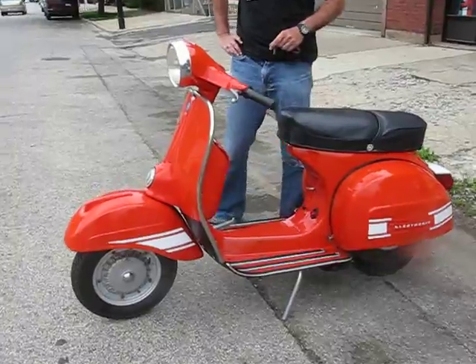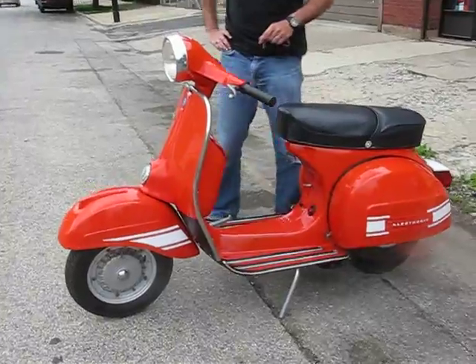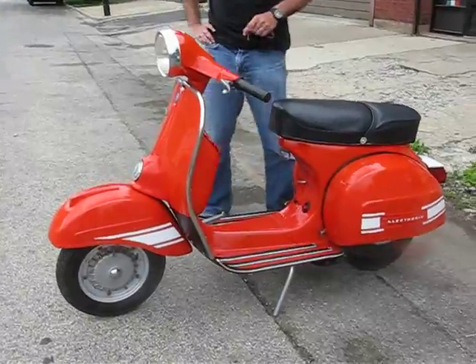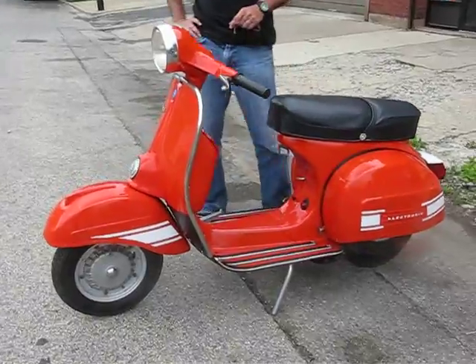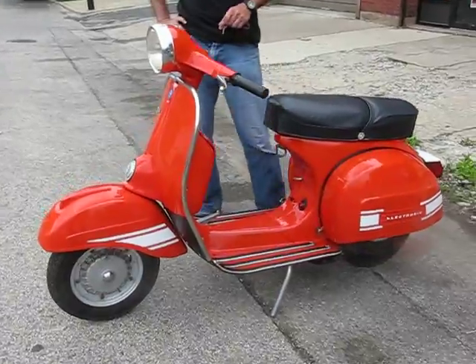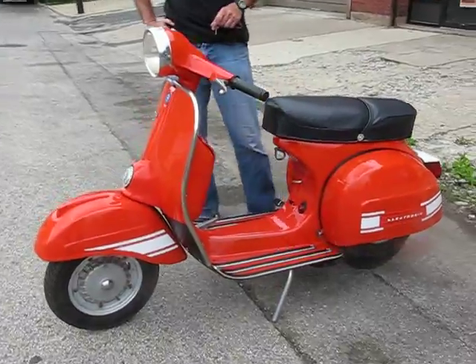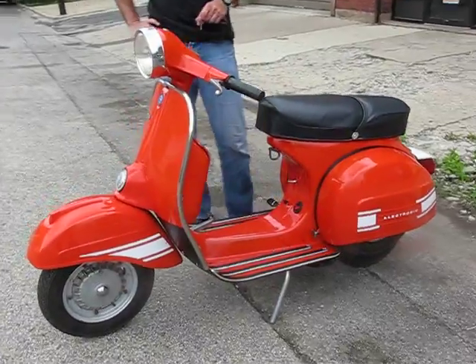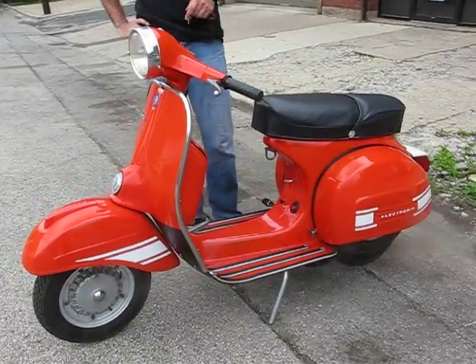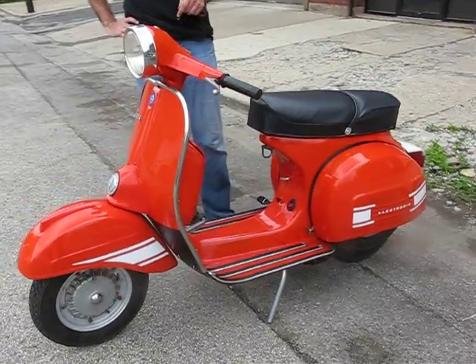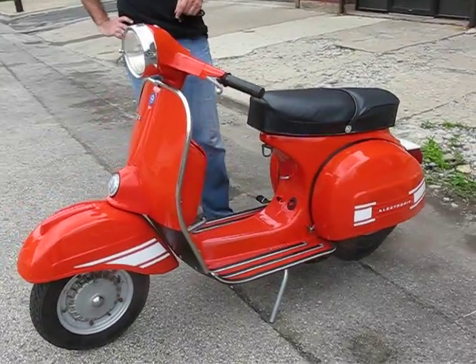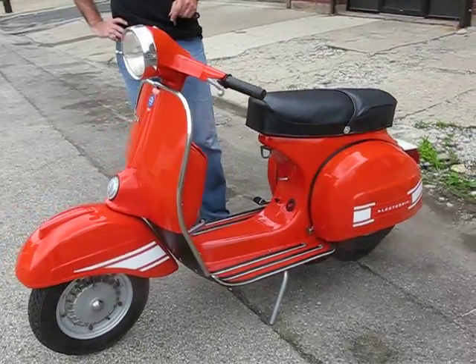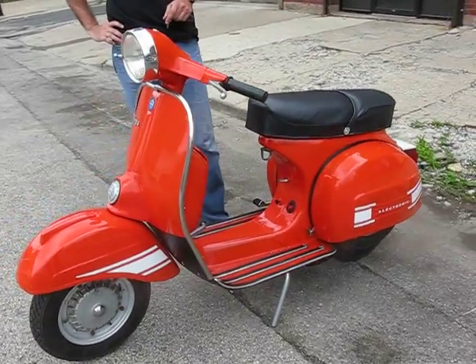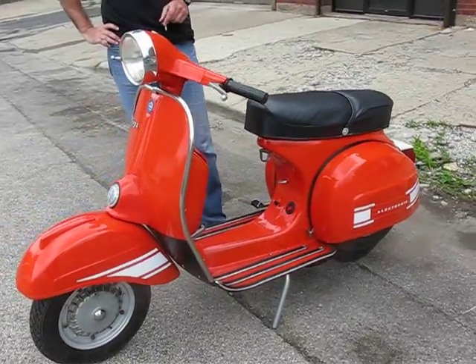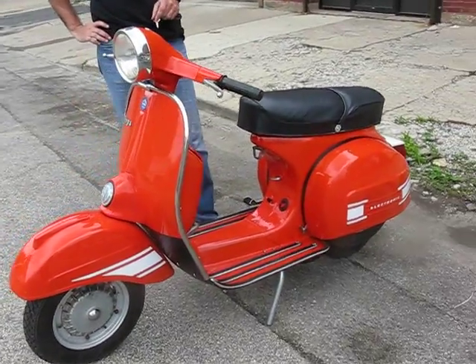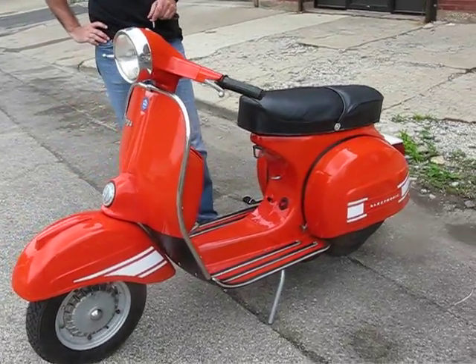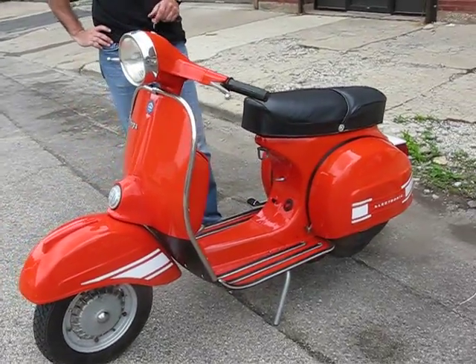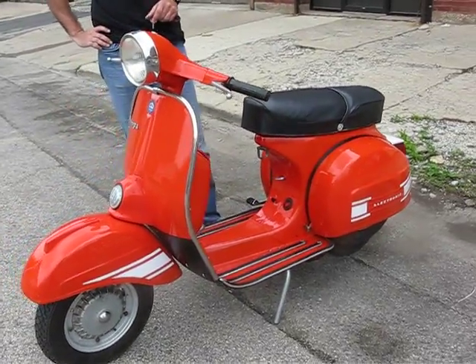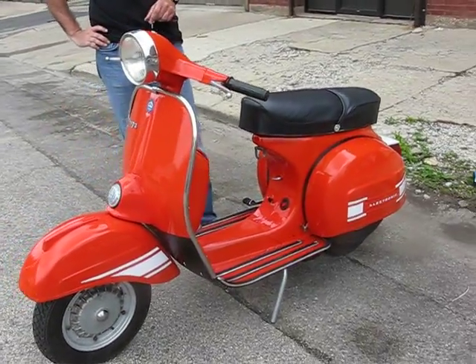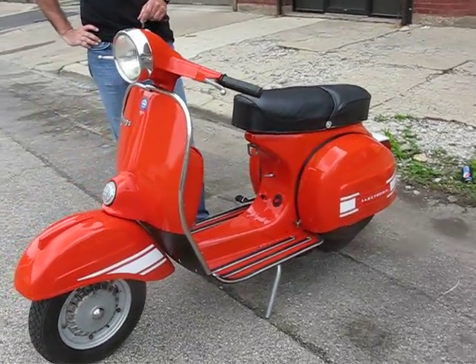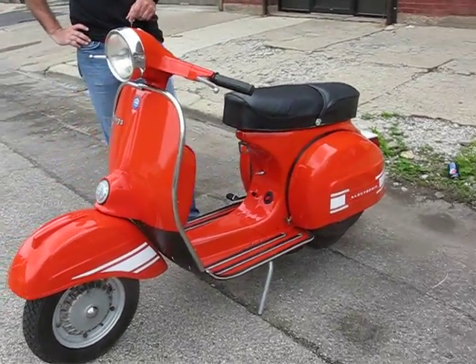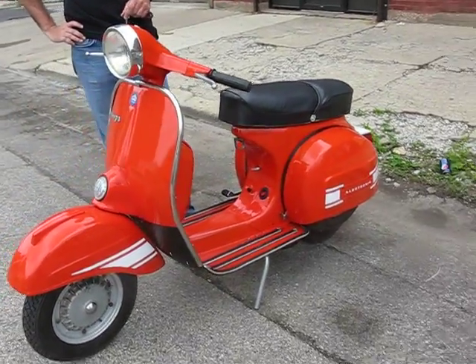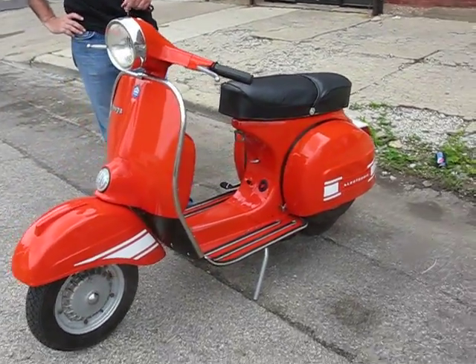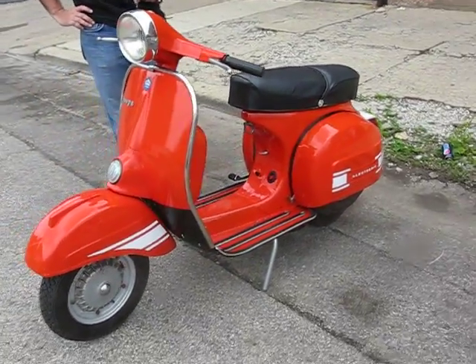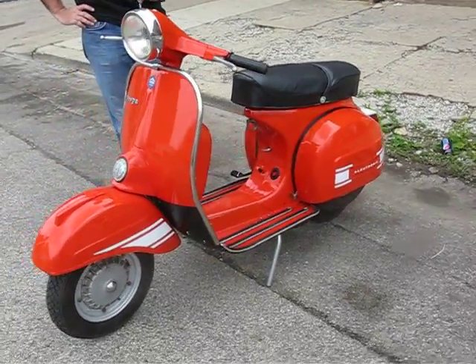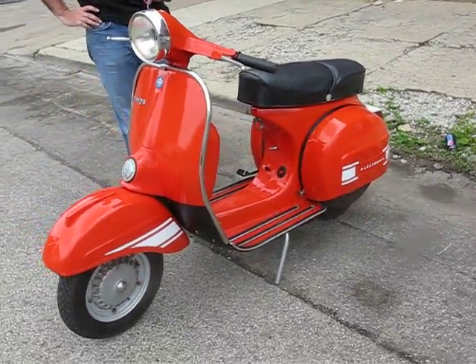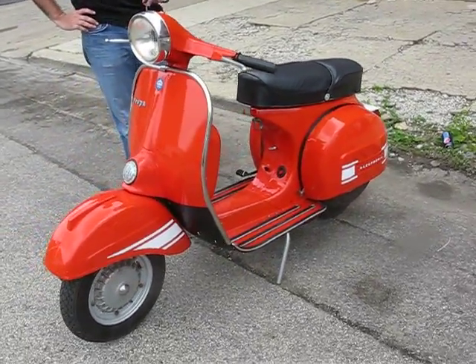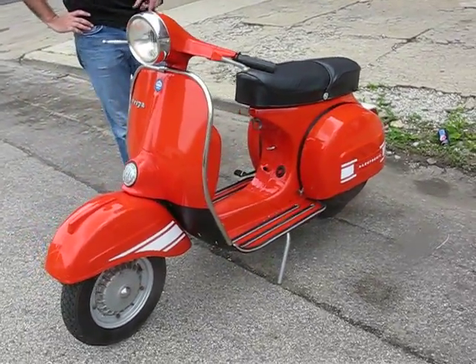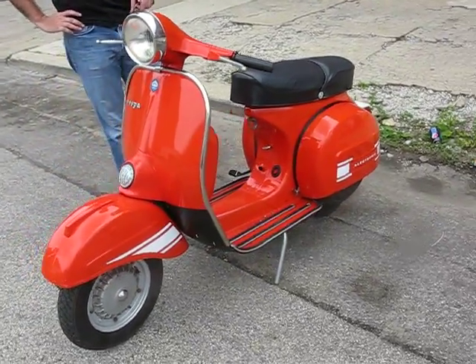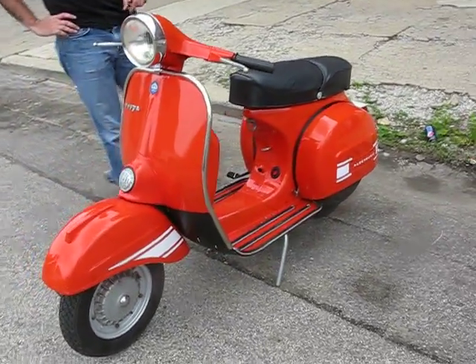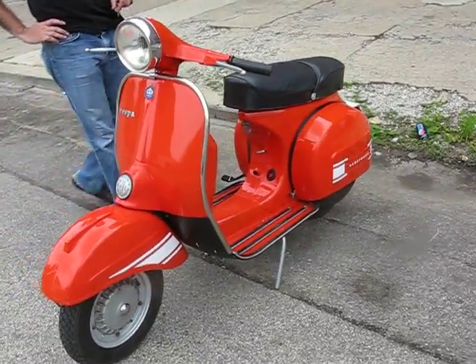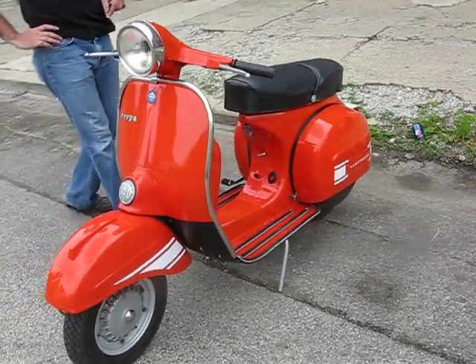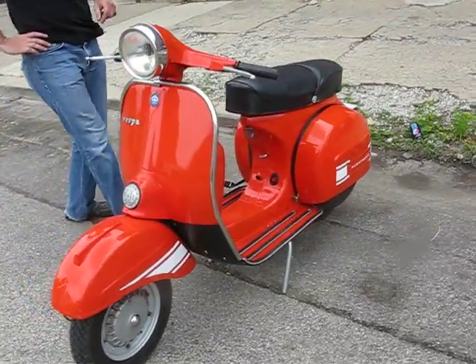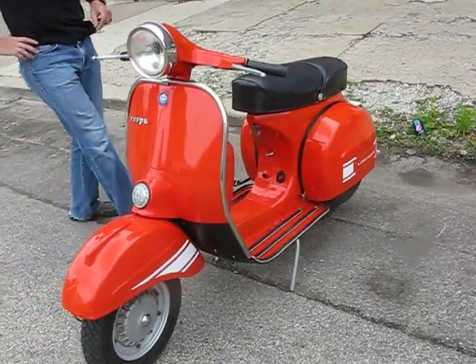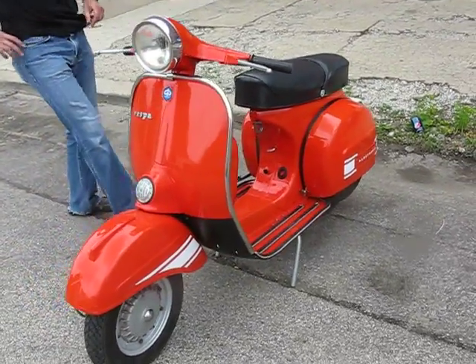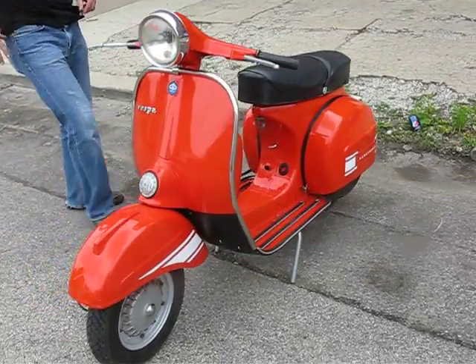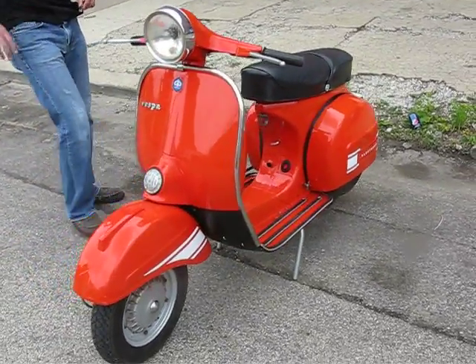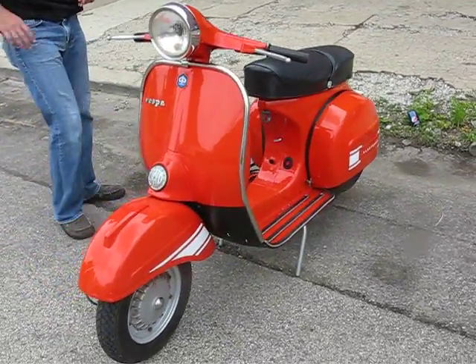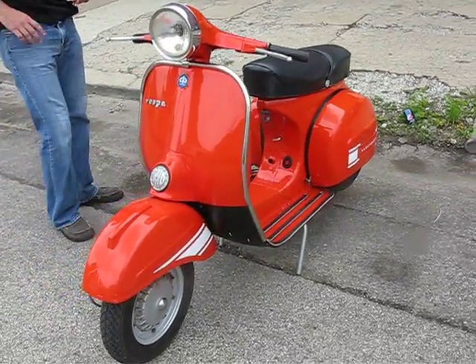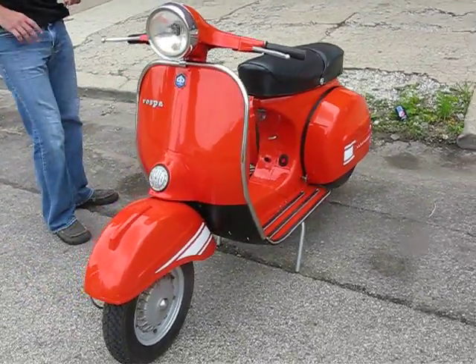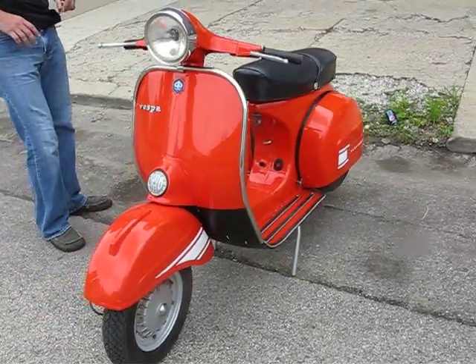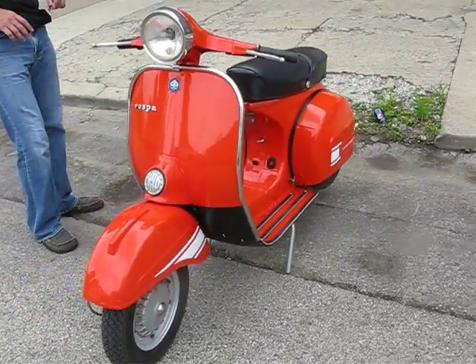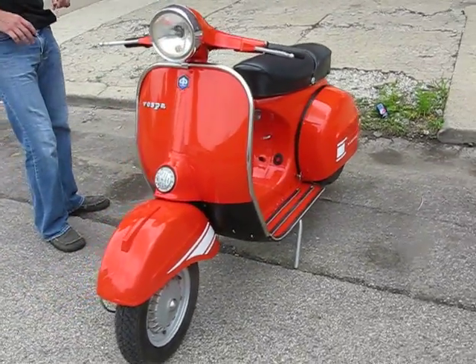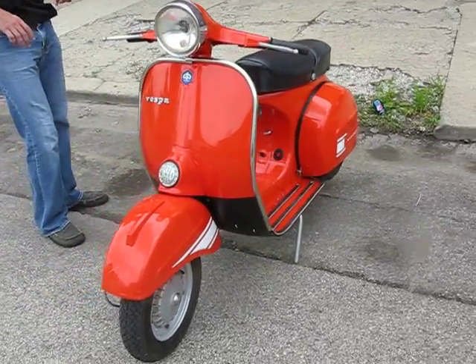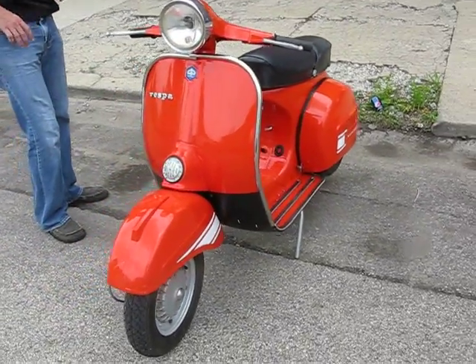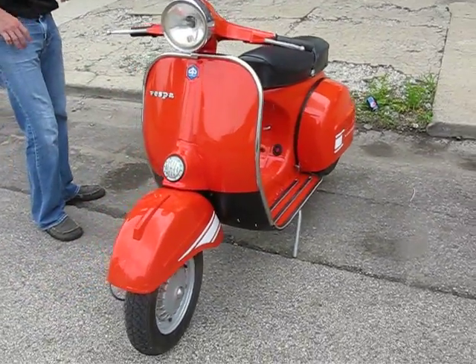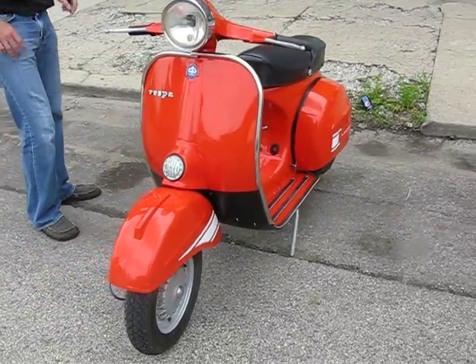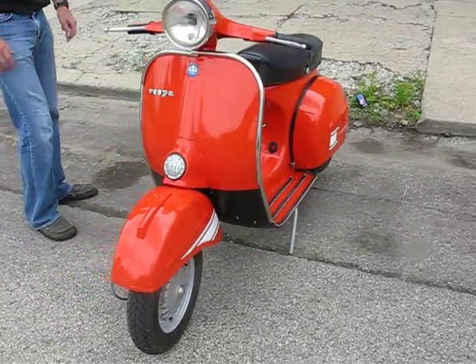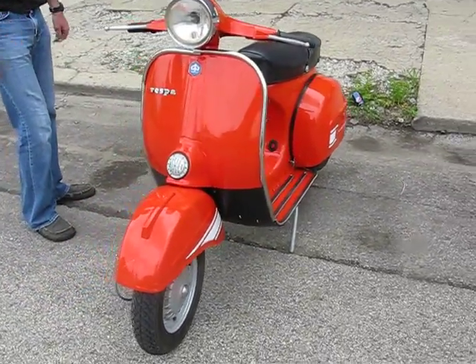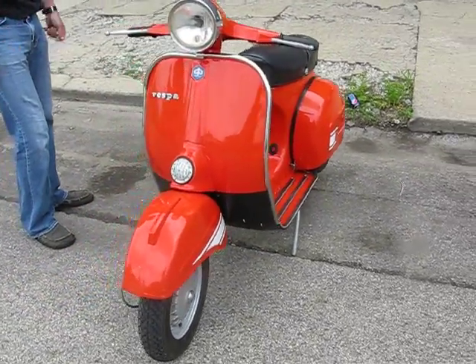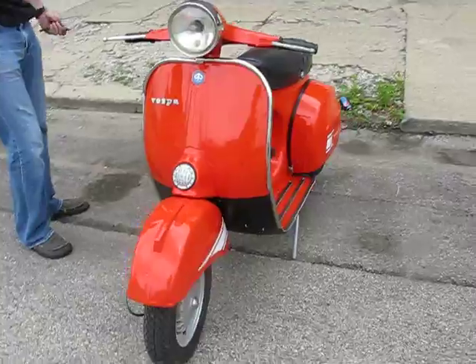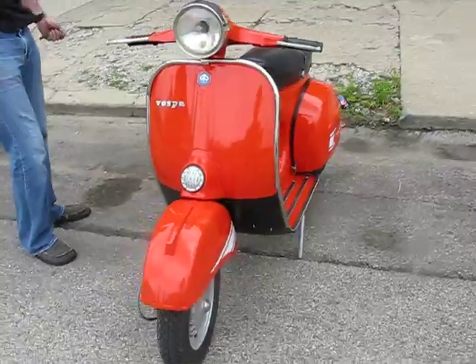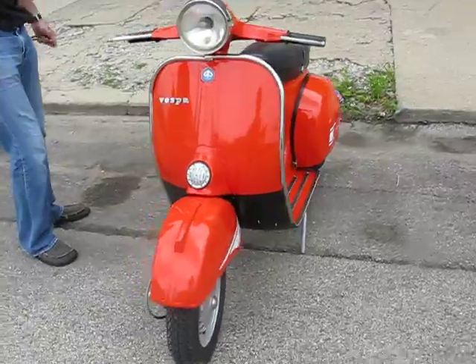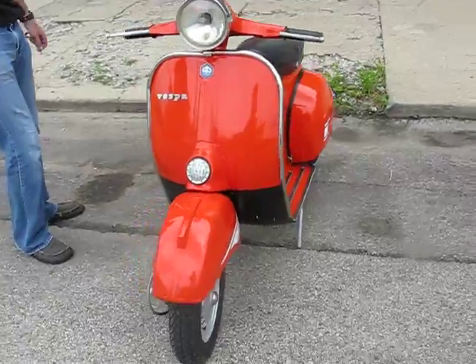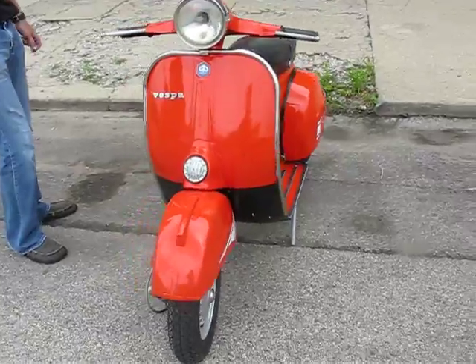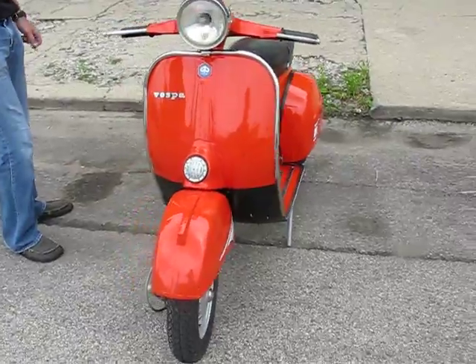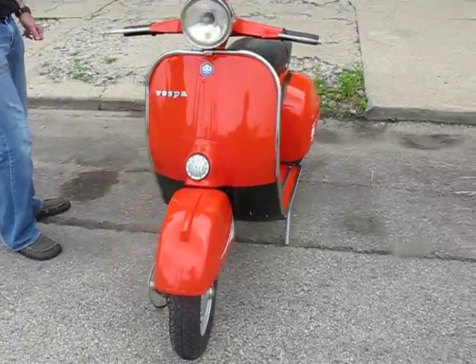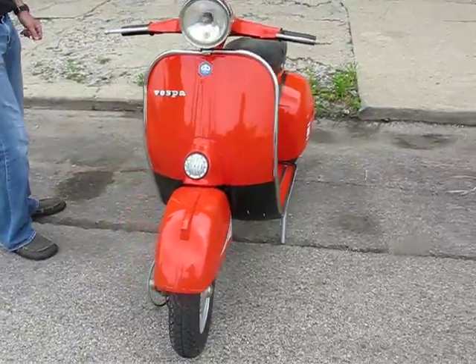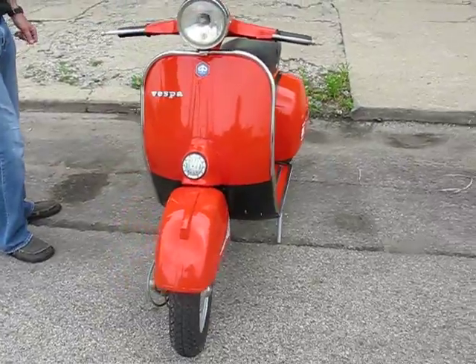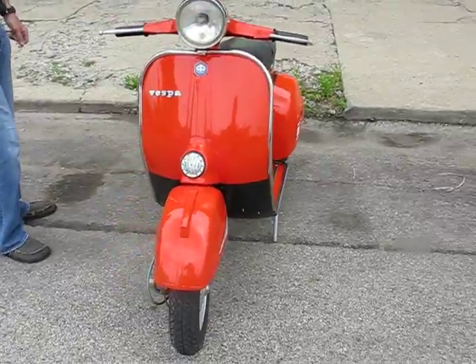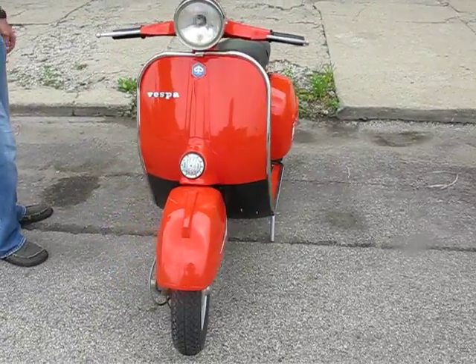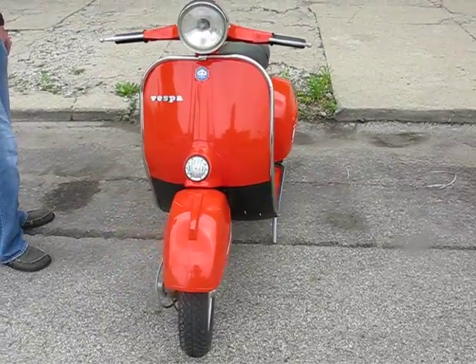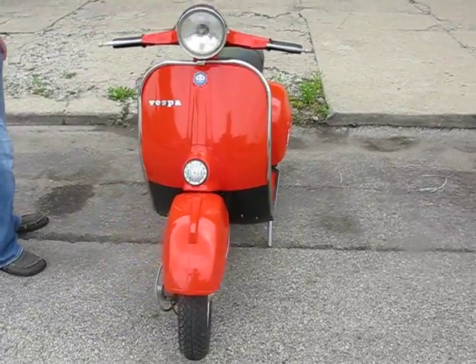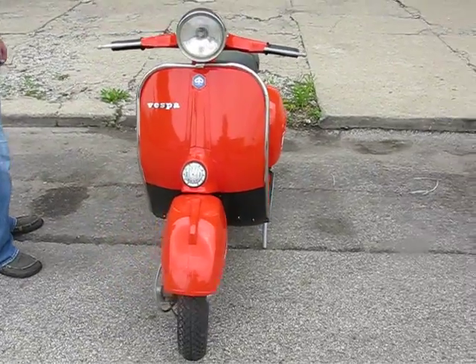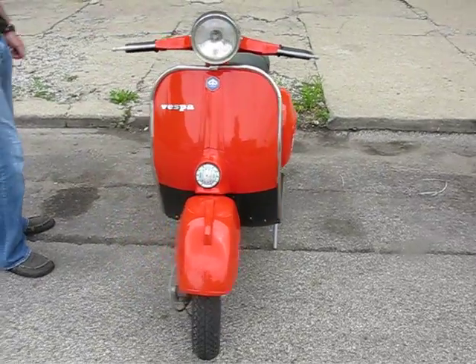The bike looks good. It has a few cosmetic flaws that Holly will show you in the pics. Starts real easy, runs great.